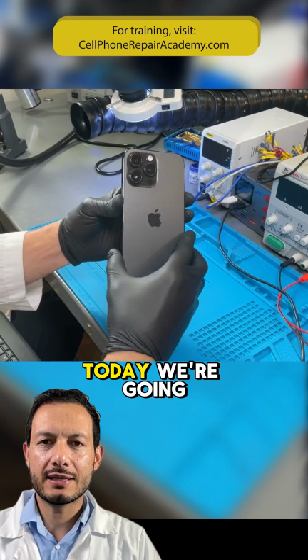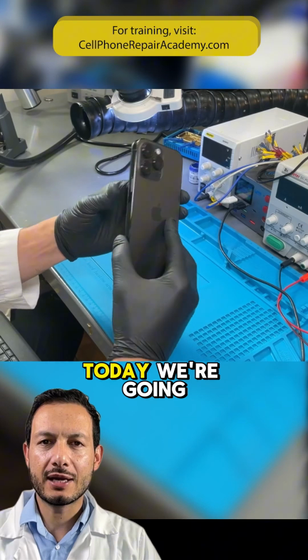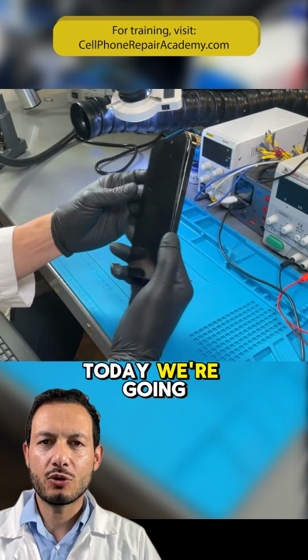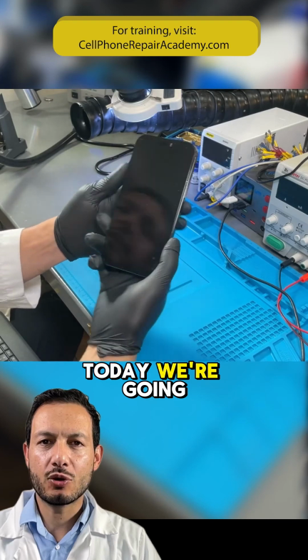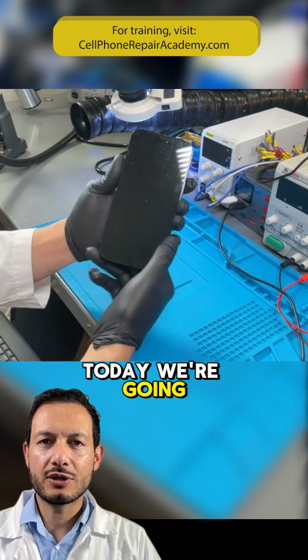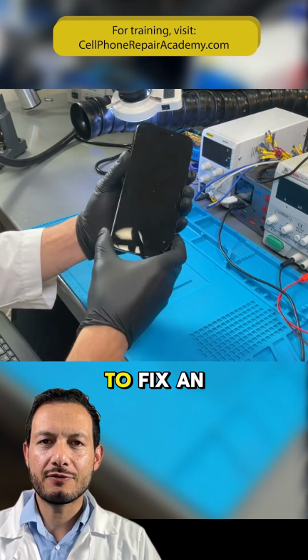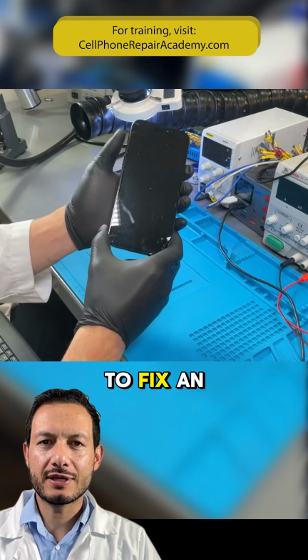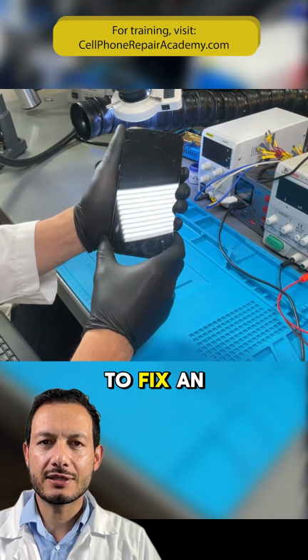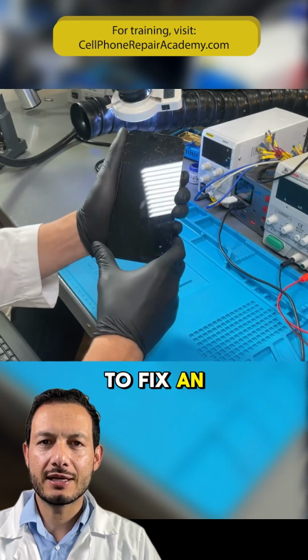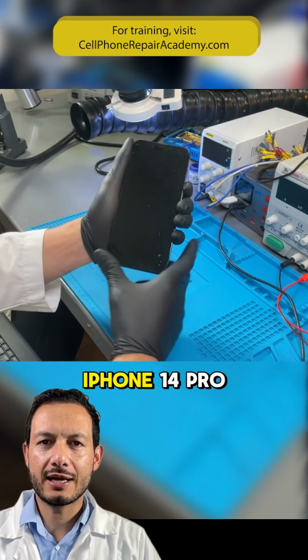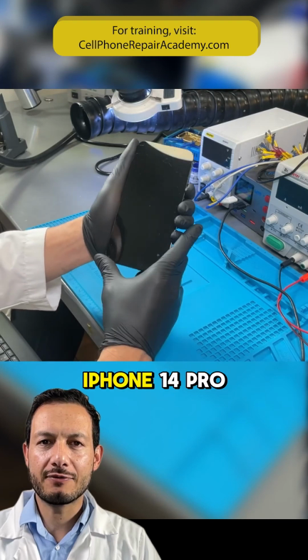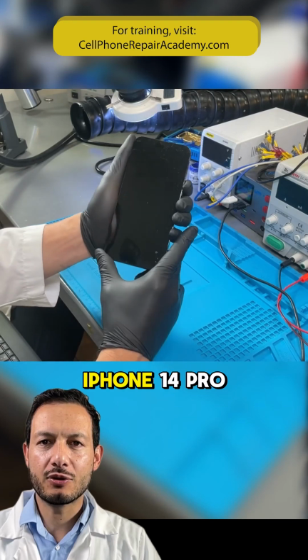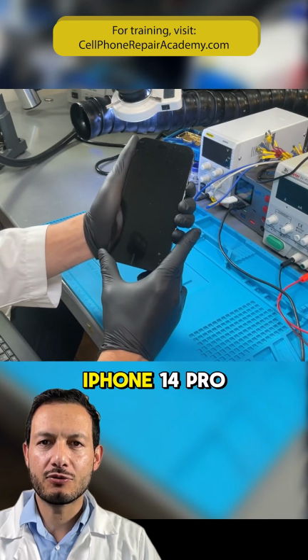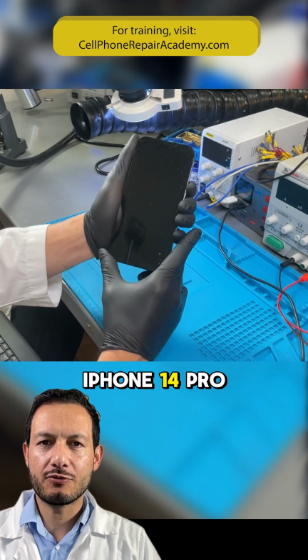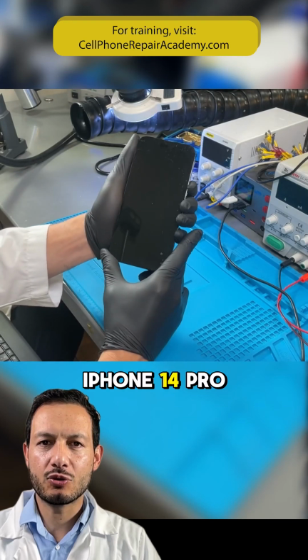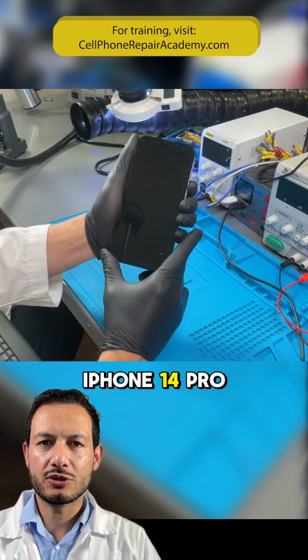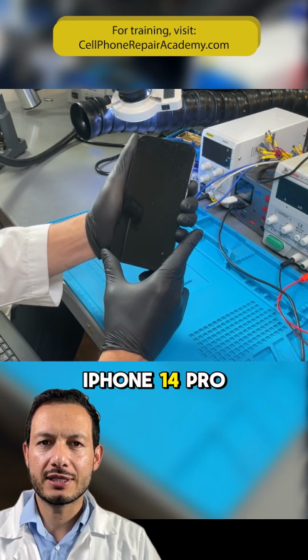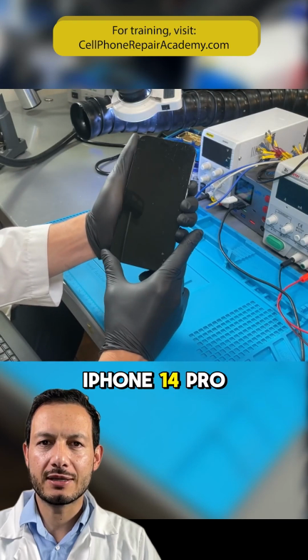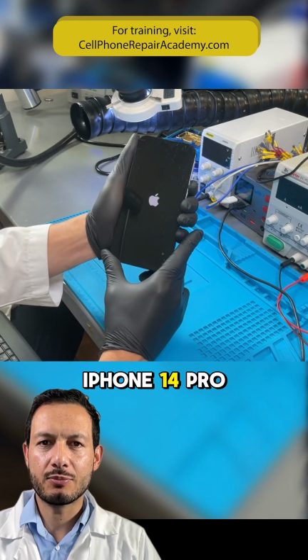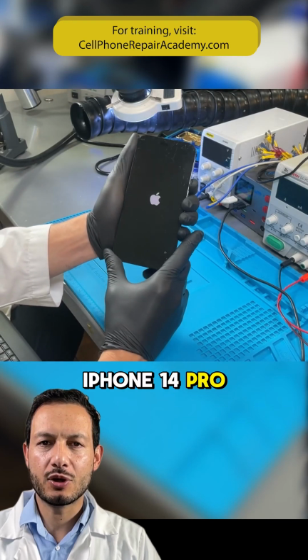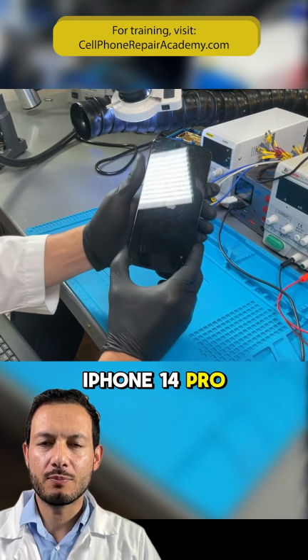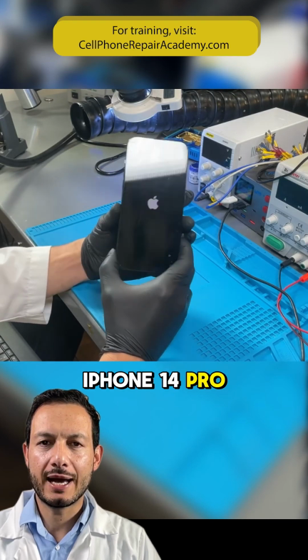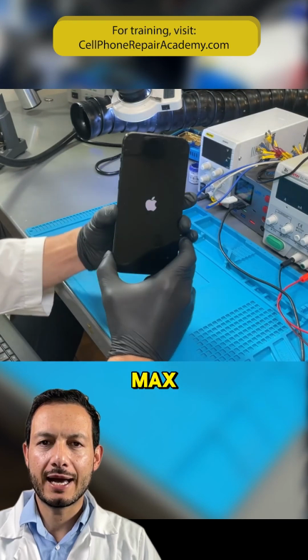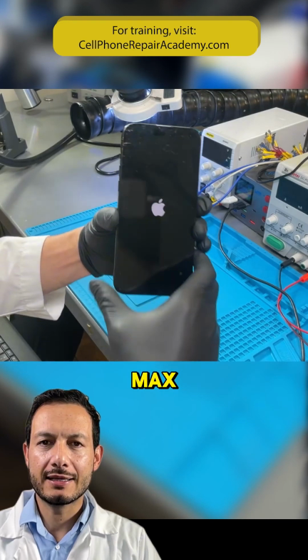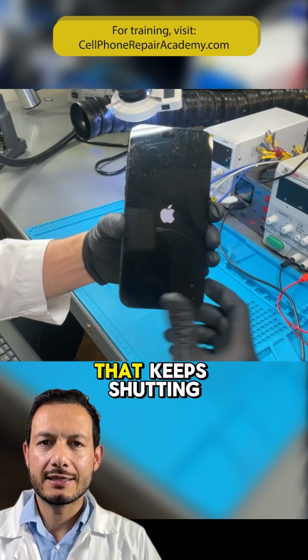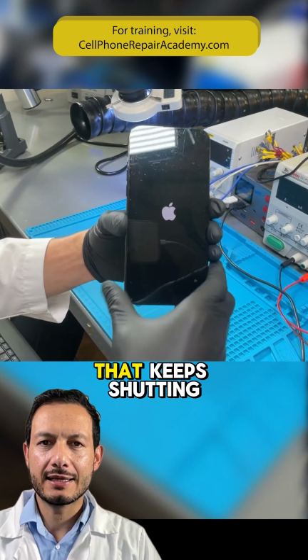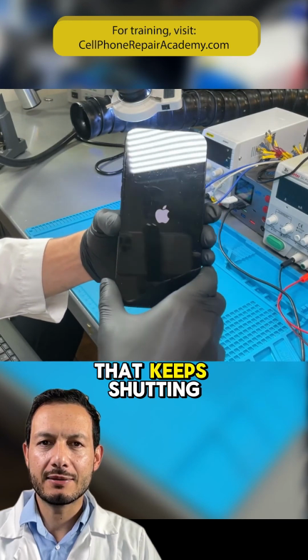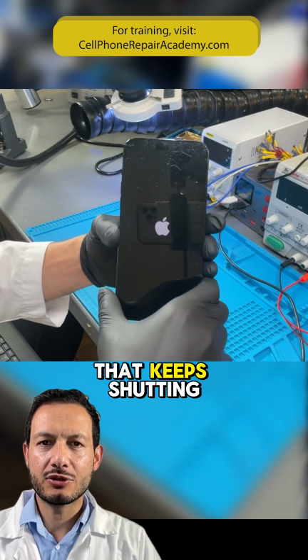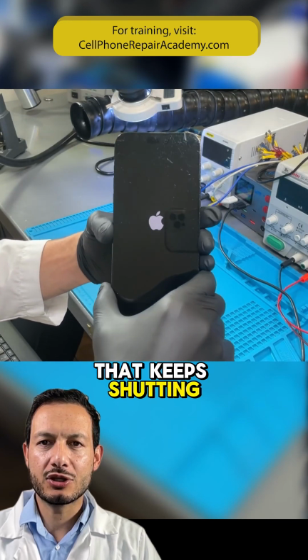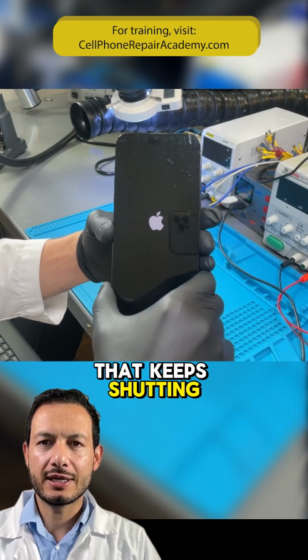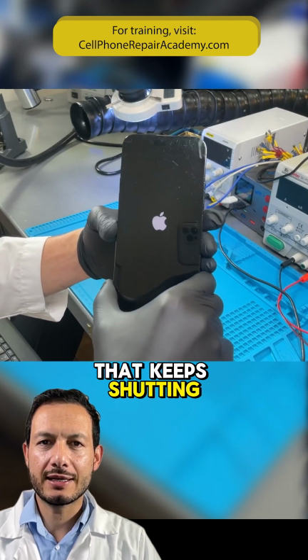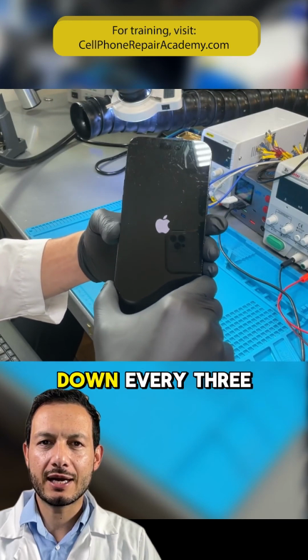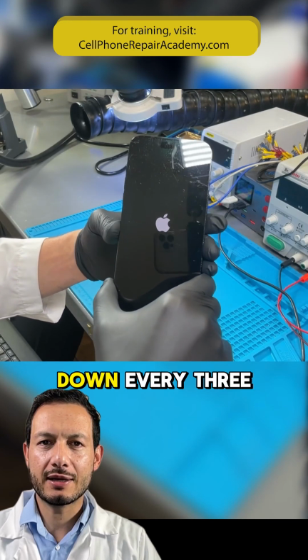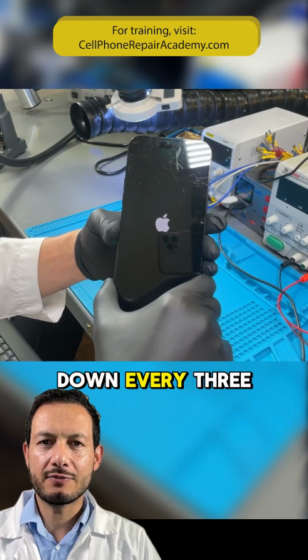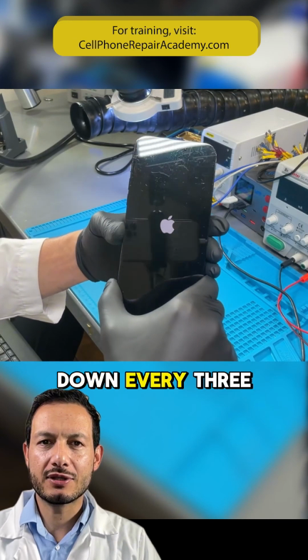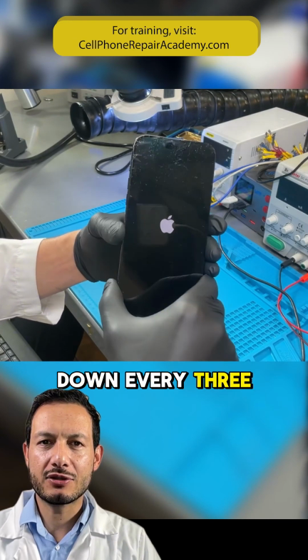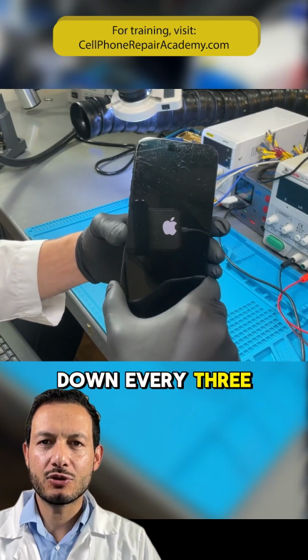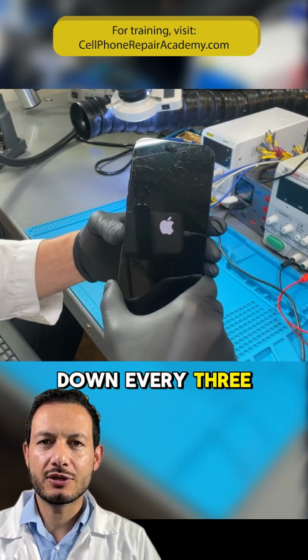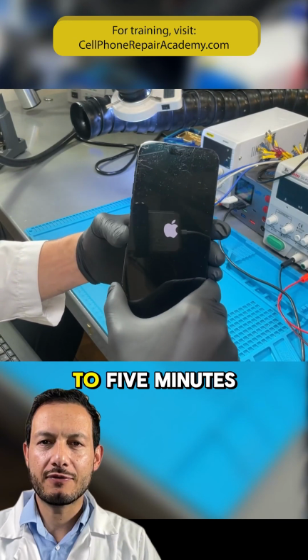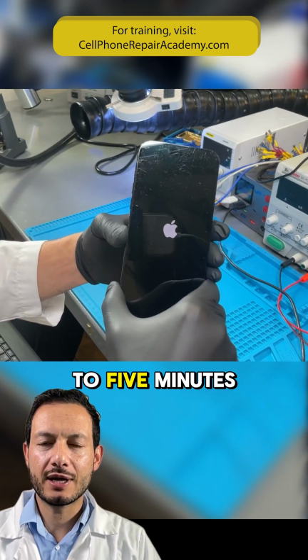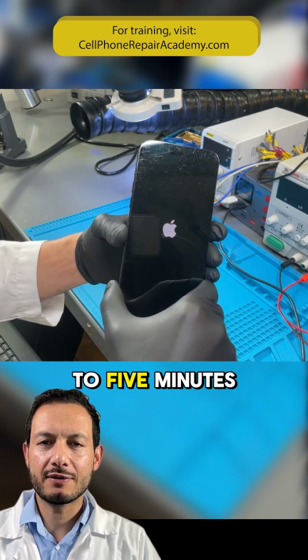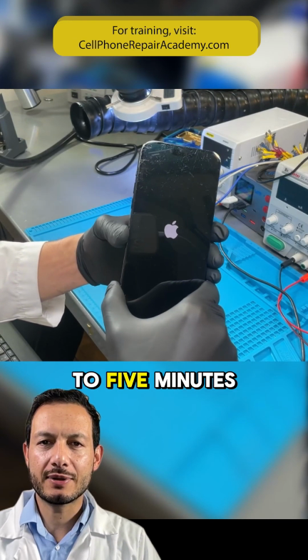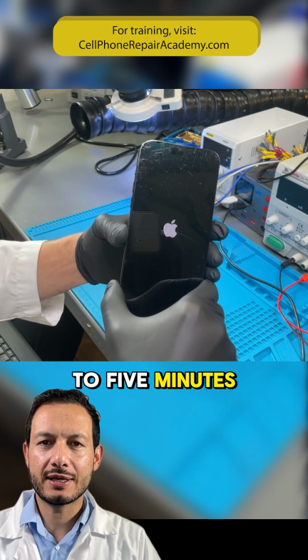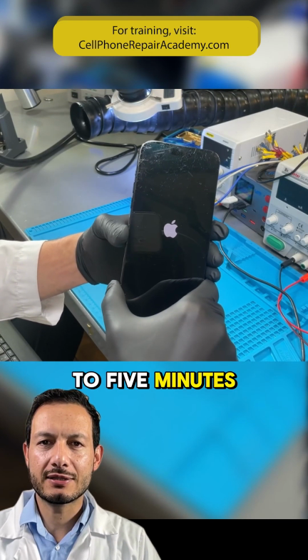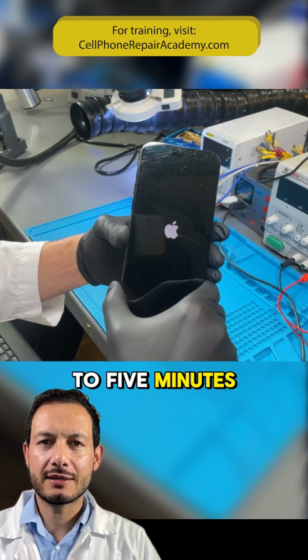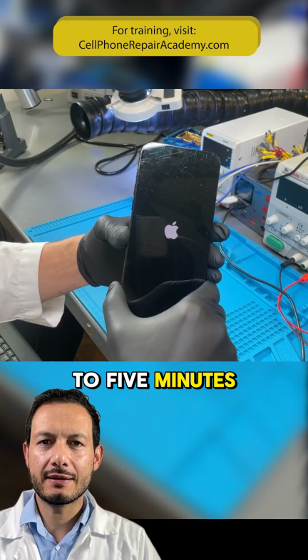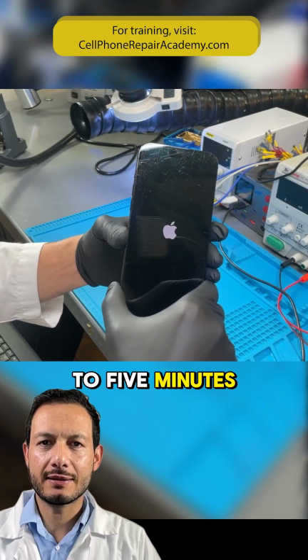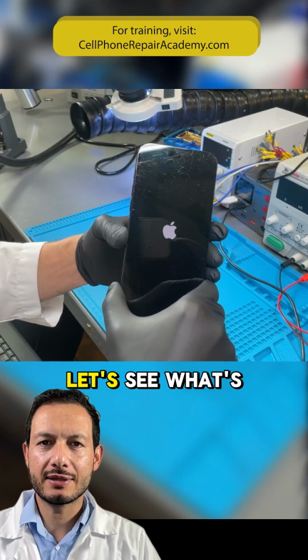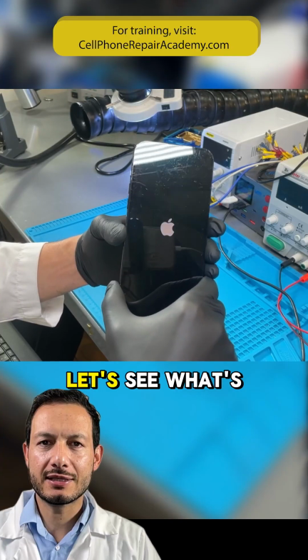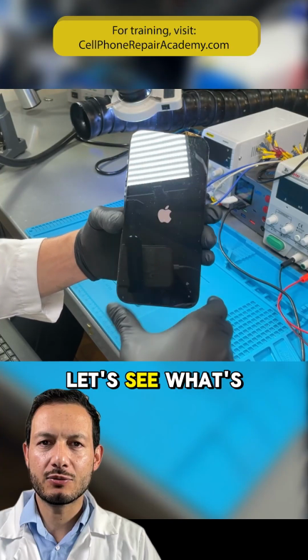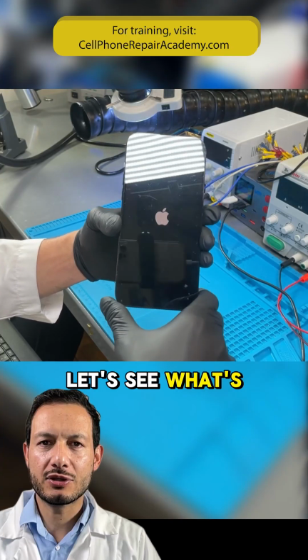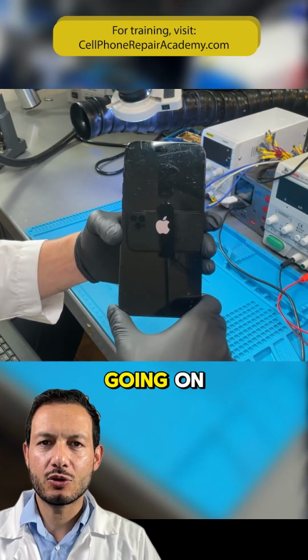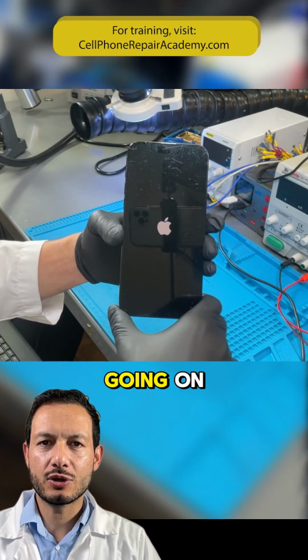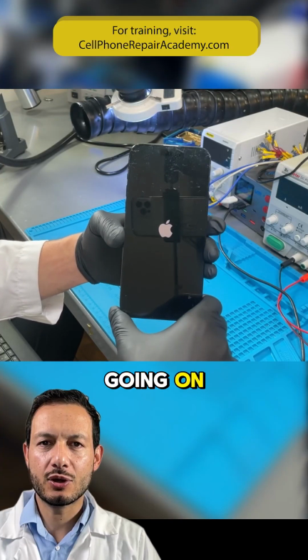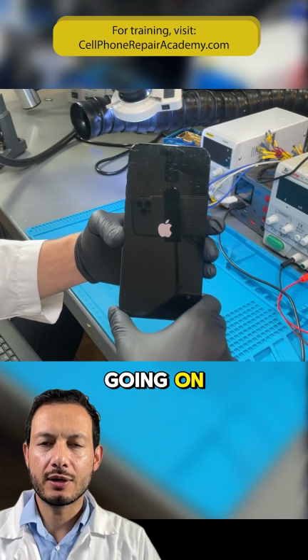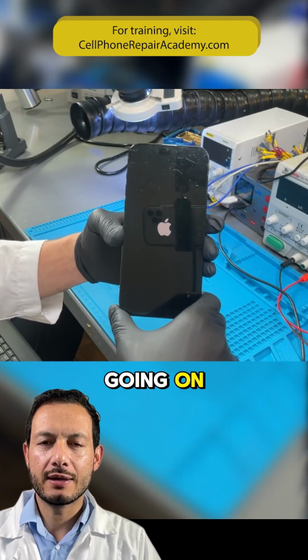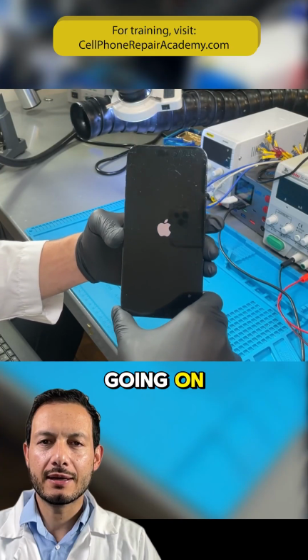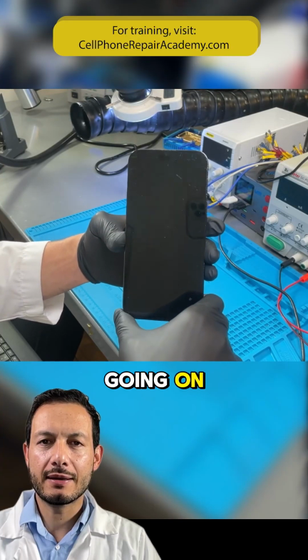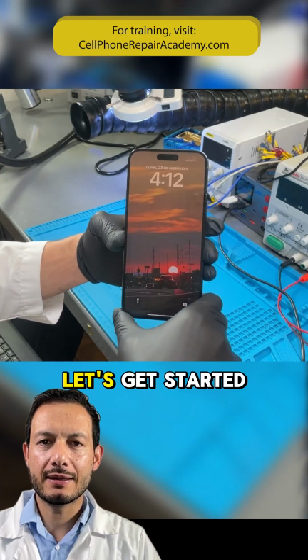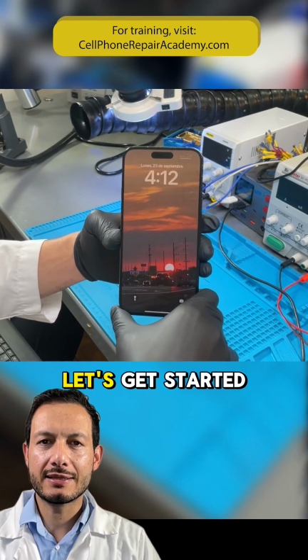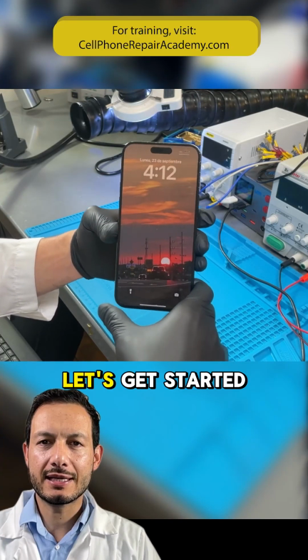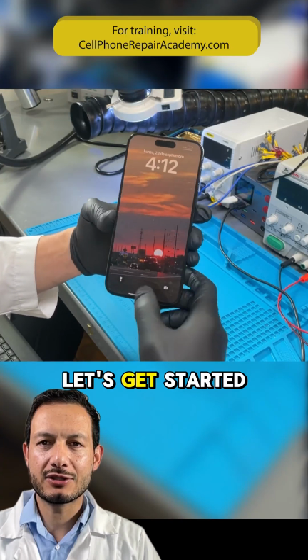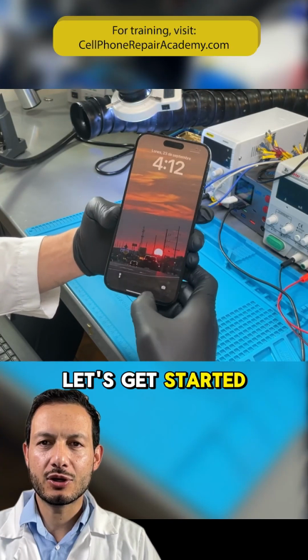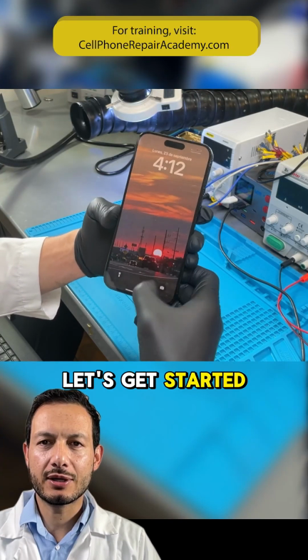Today we're going to fix an iPhone 14 Pro Max that keeps shutting down every three to five minutes. Let's get started.